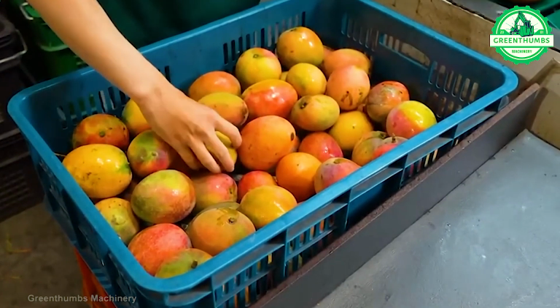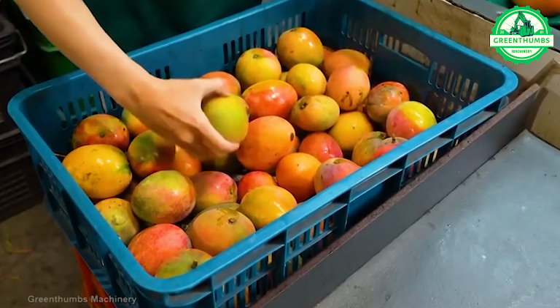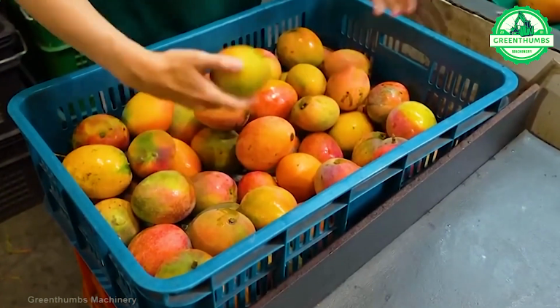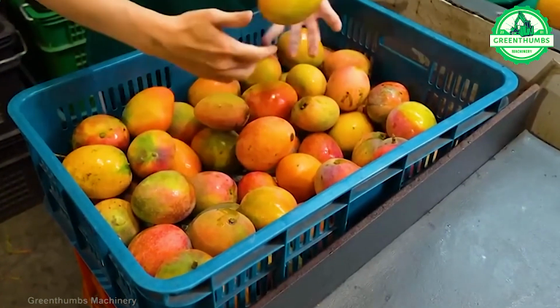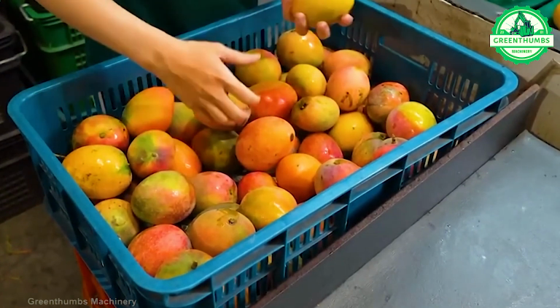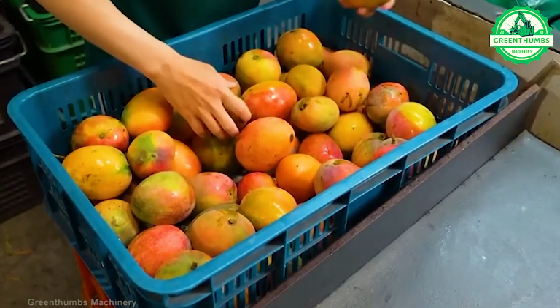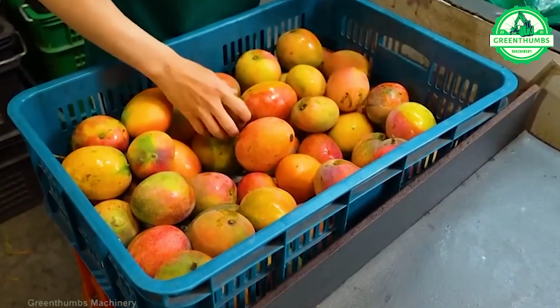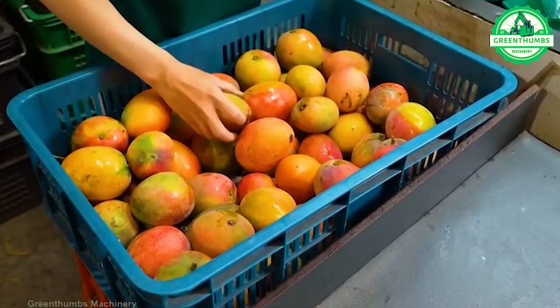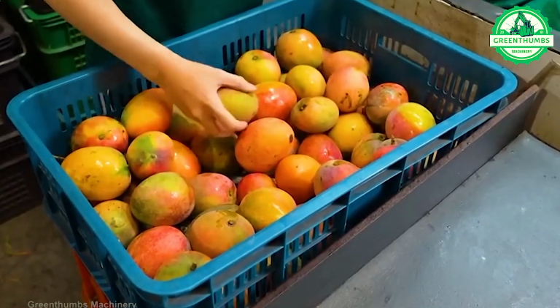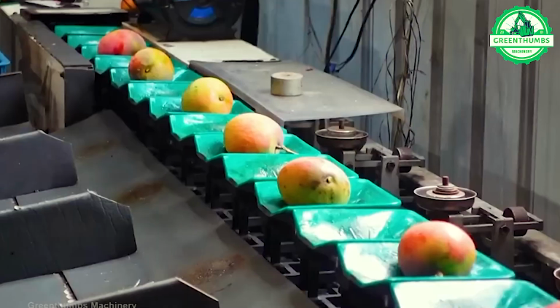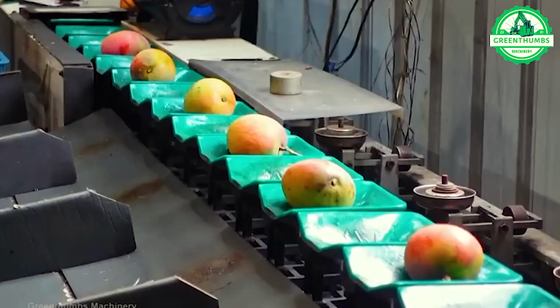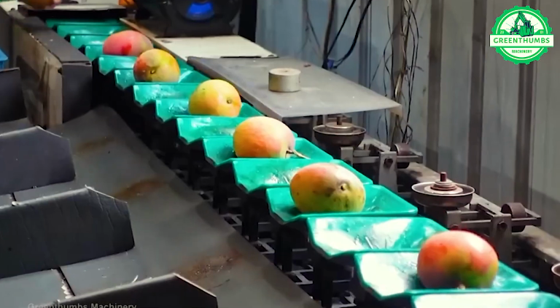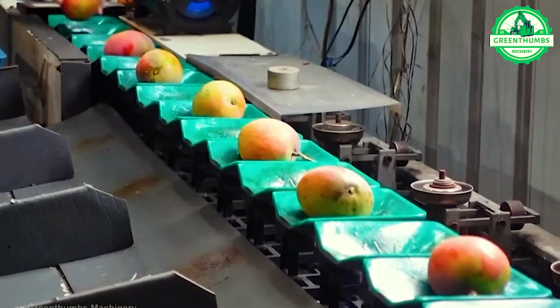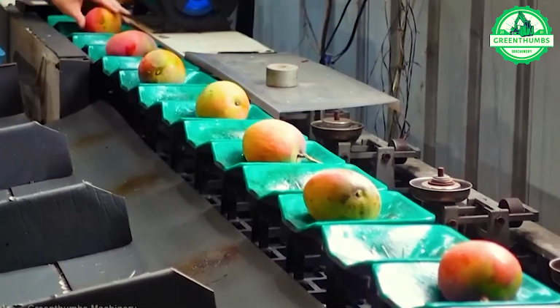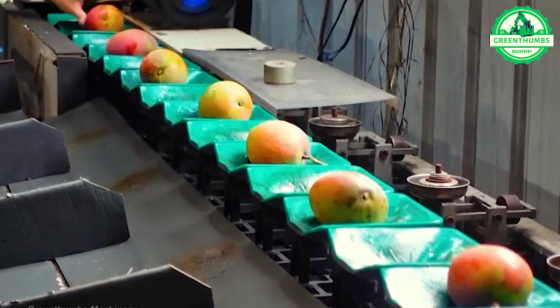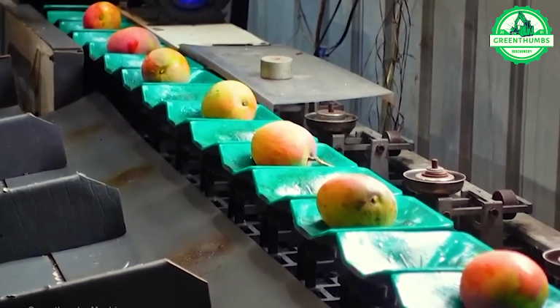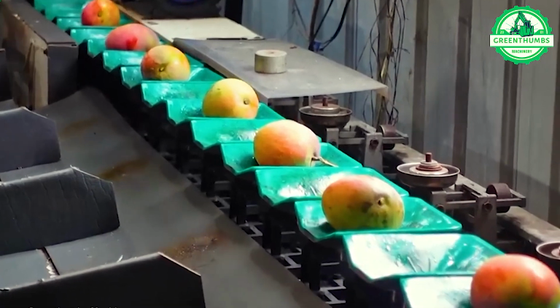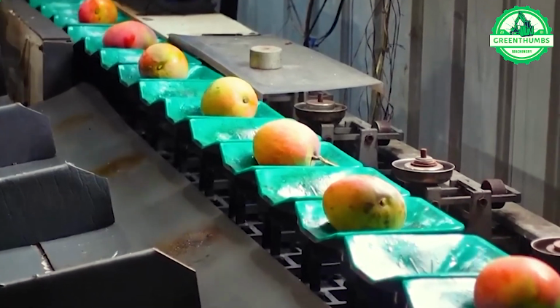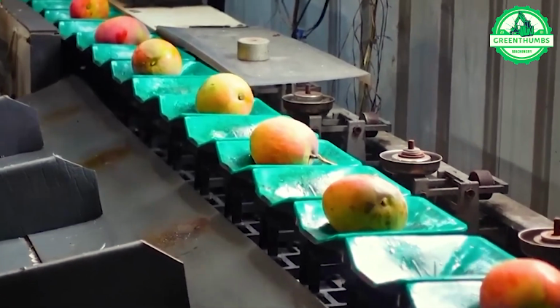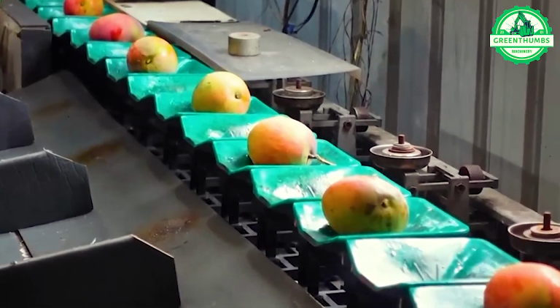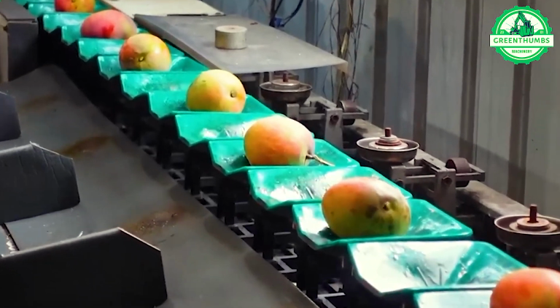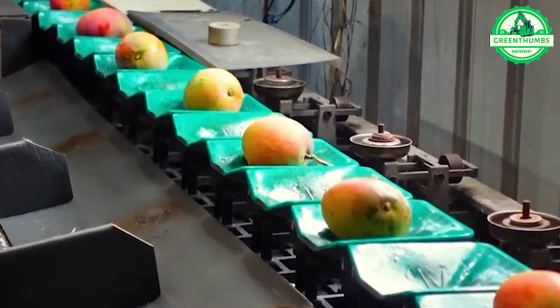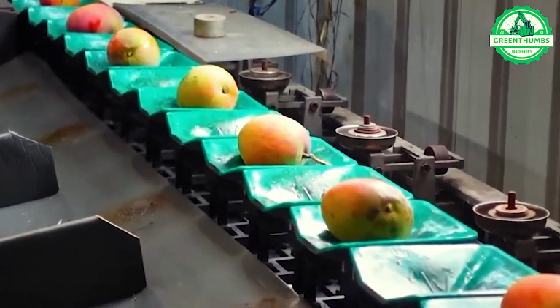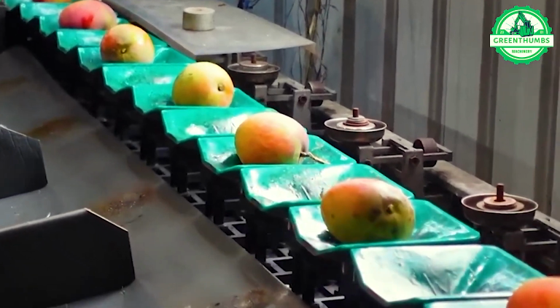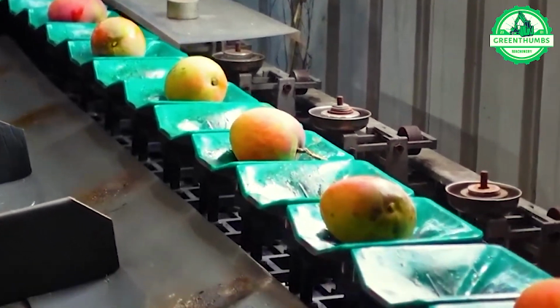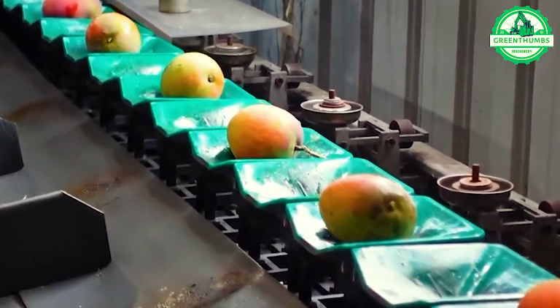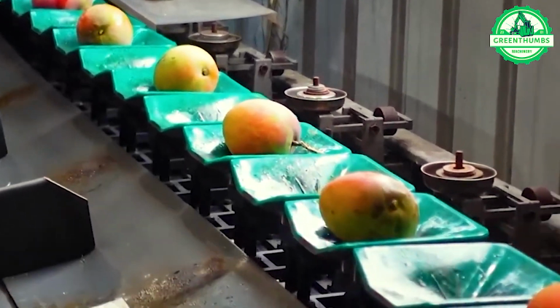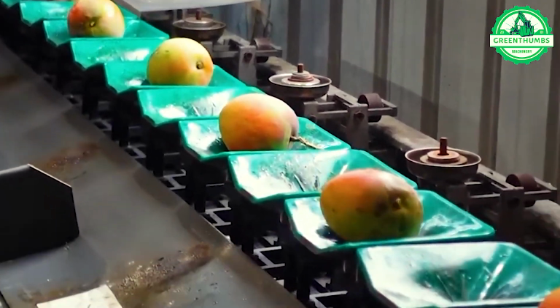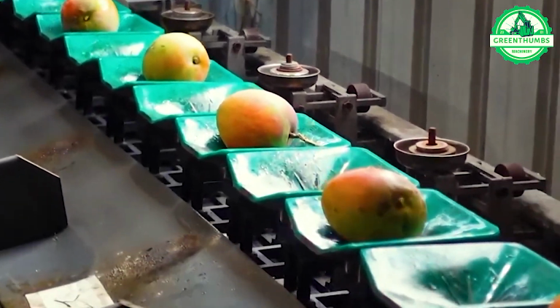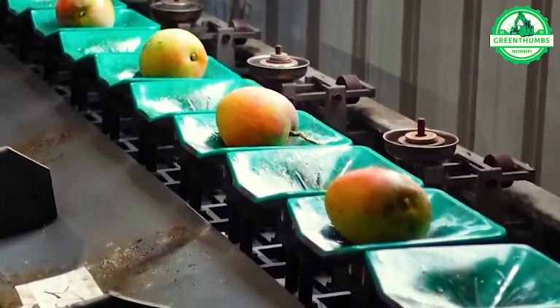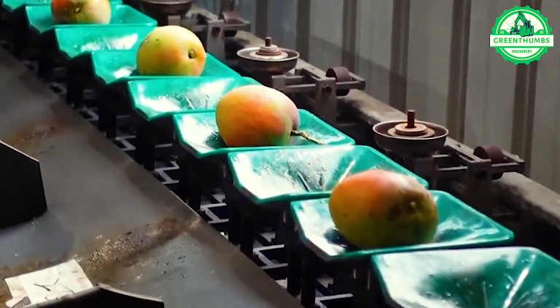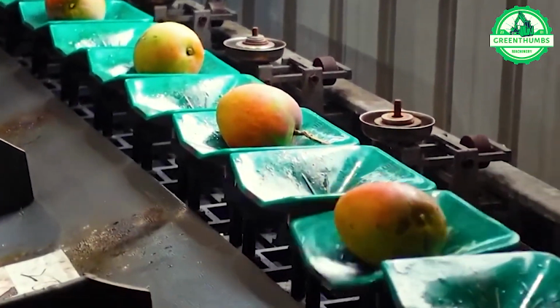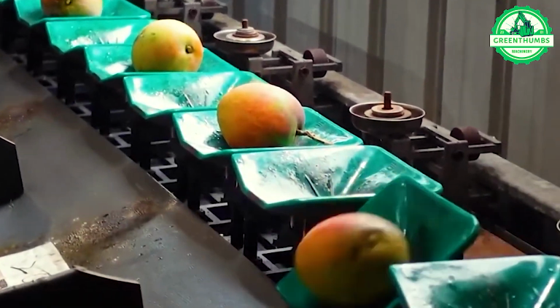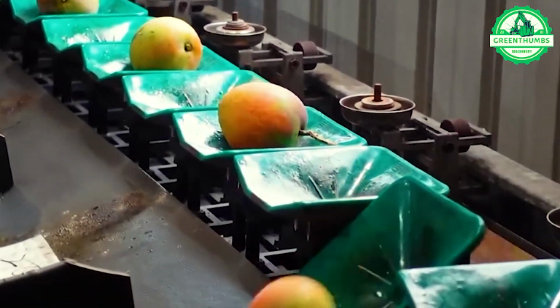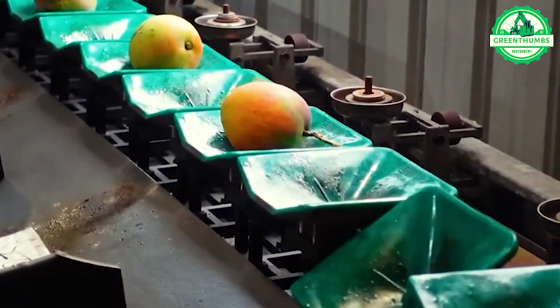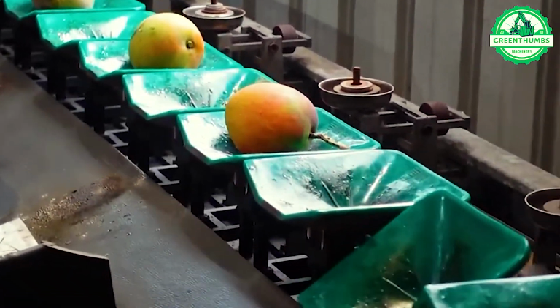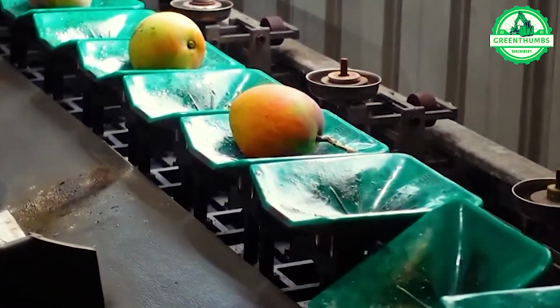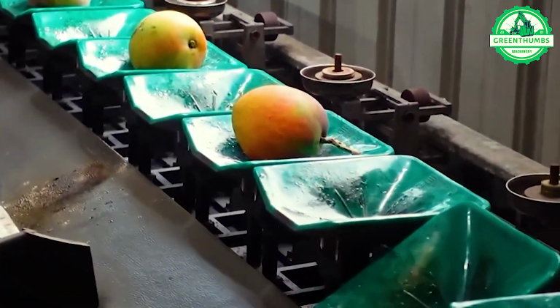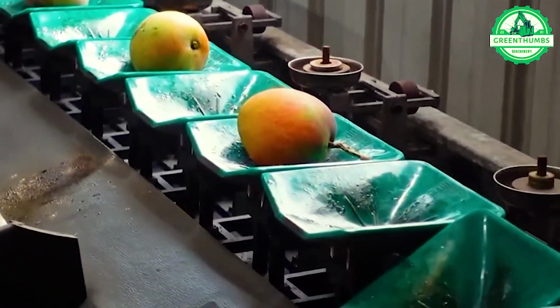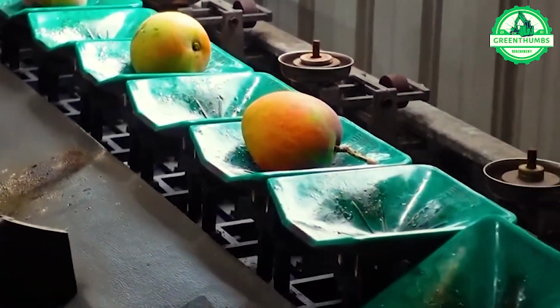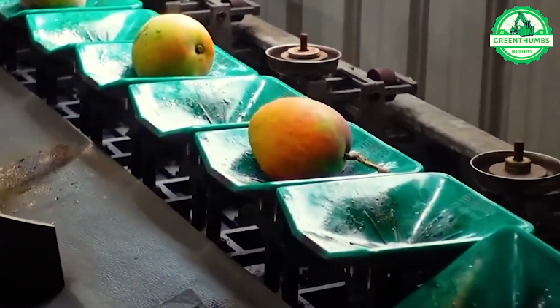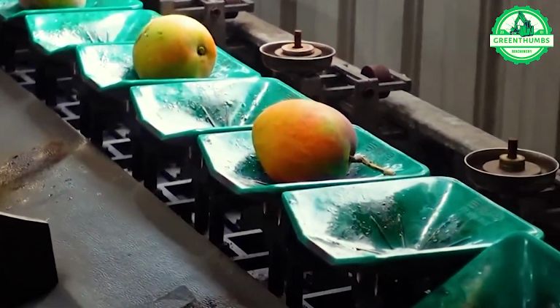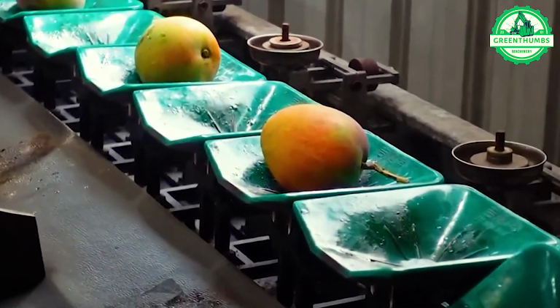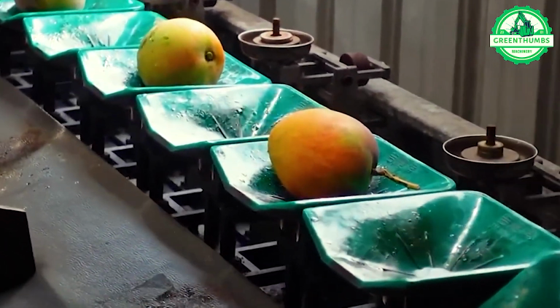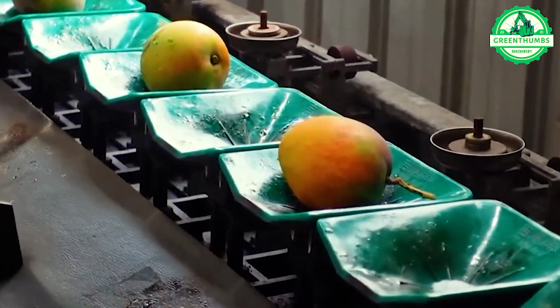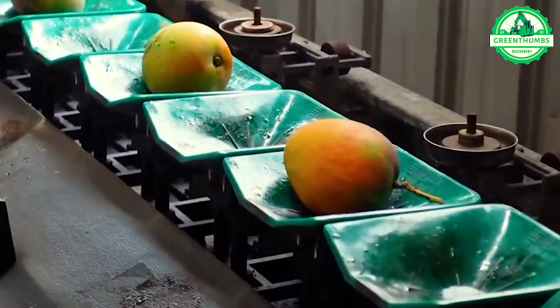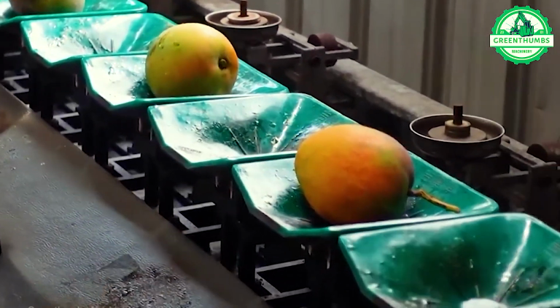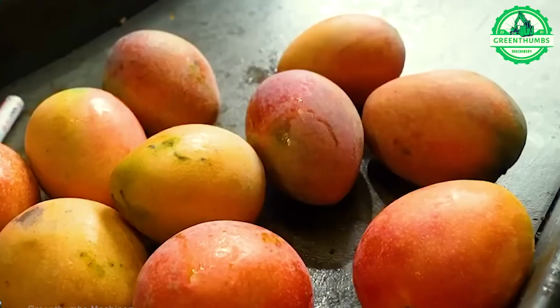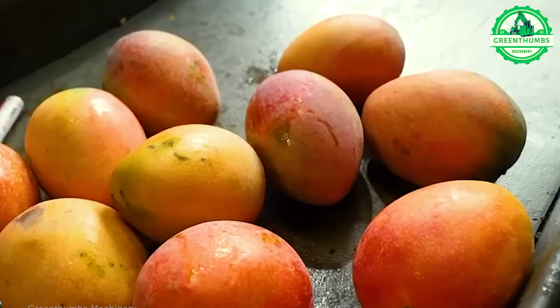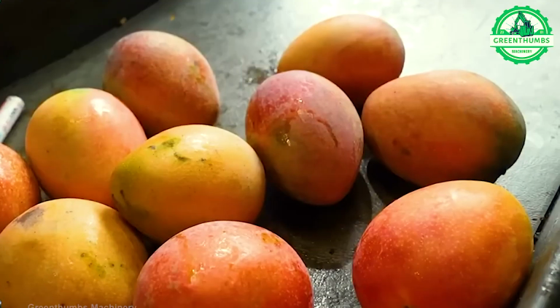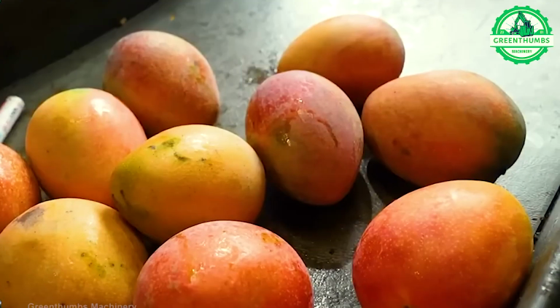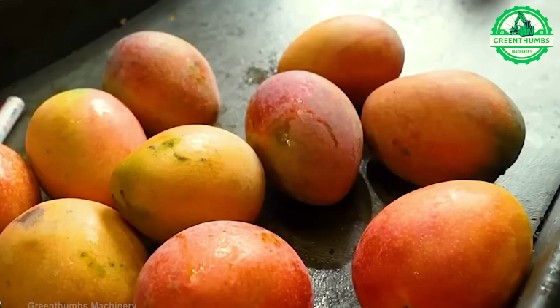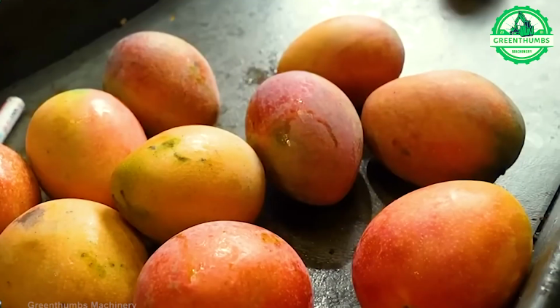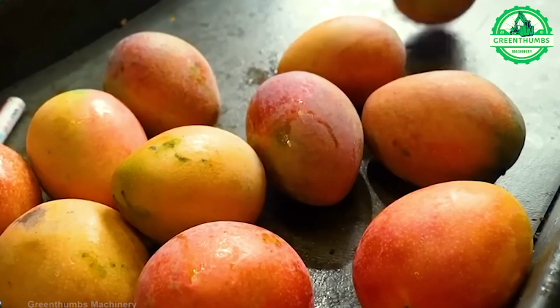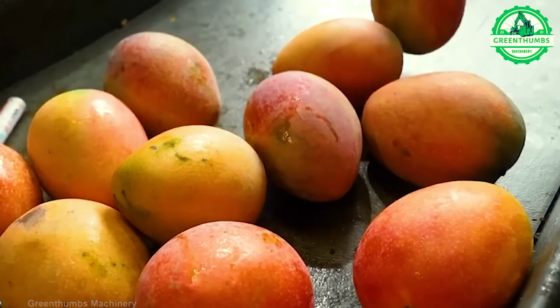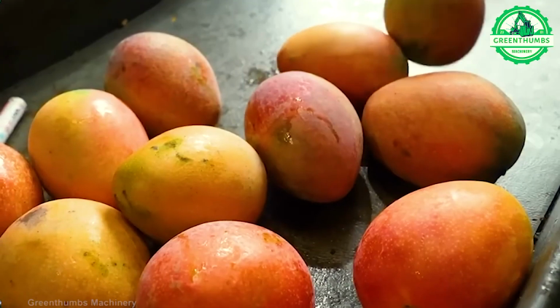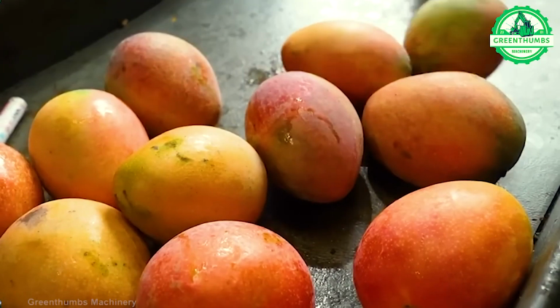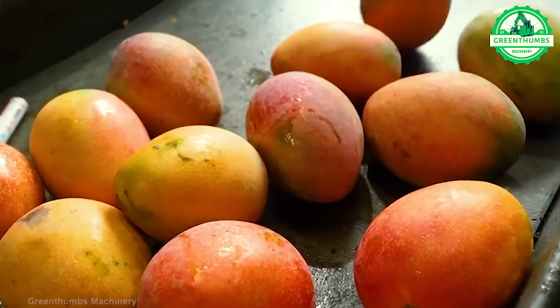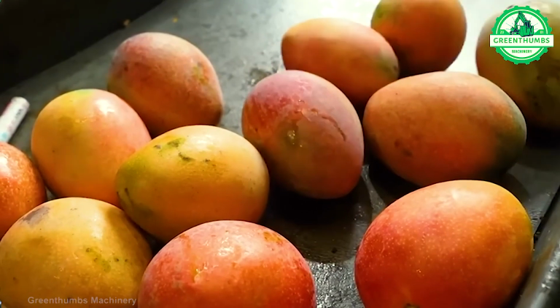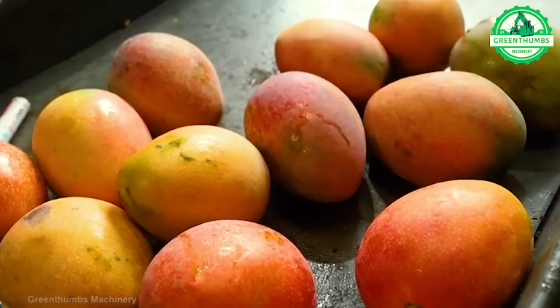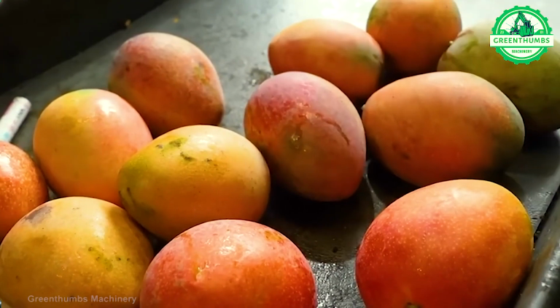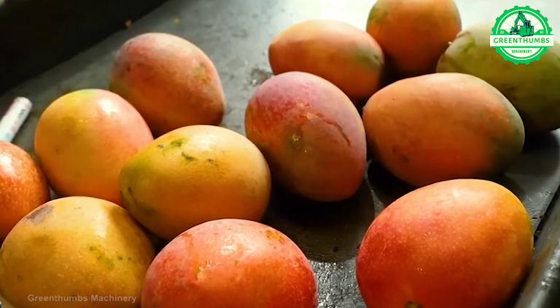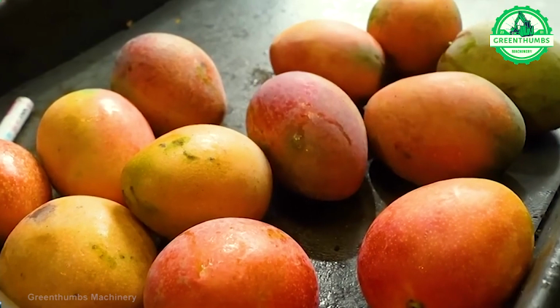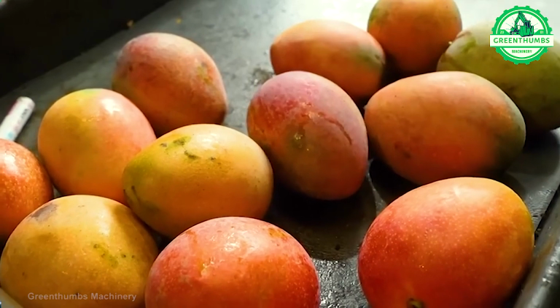In the processing plant, mangoes undergo transportation to facilitate the selection of fruits meeting the highest standards.